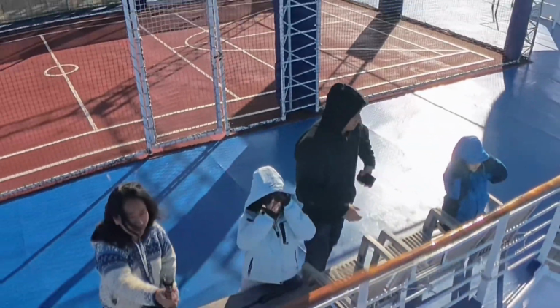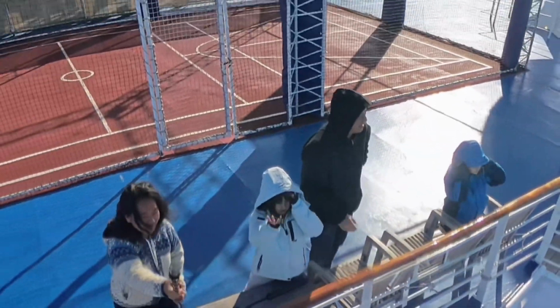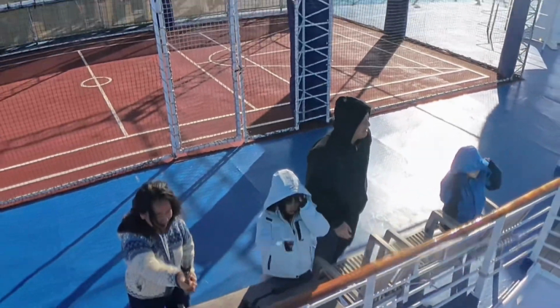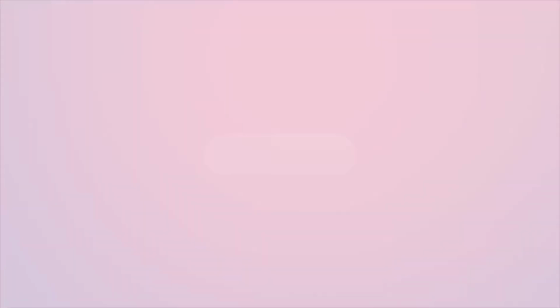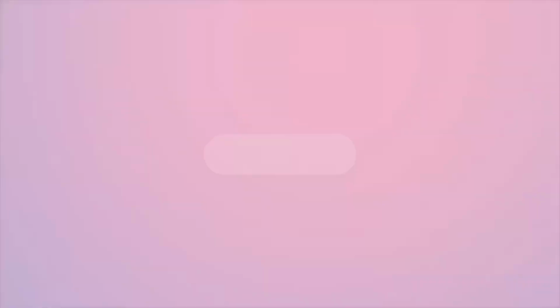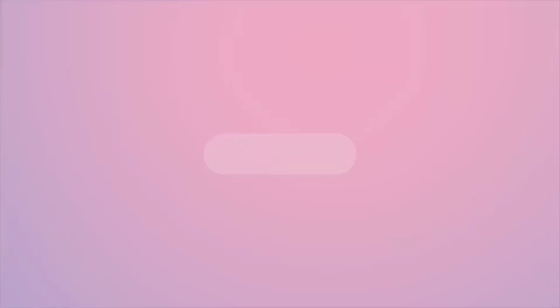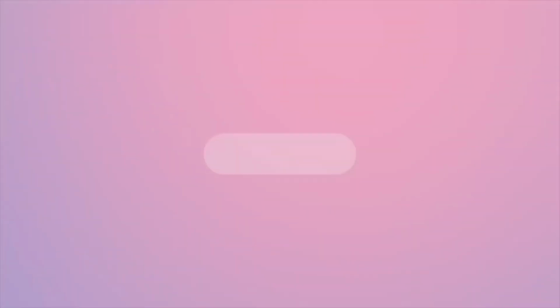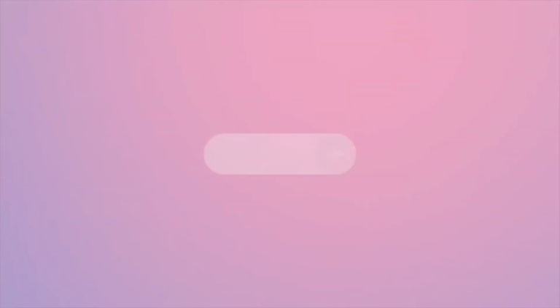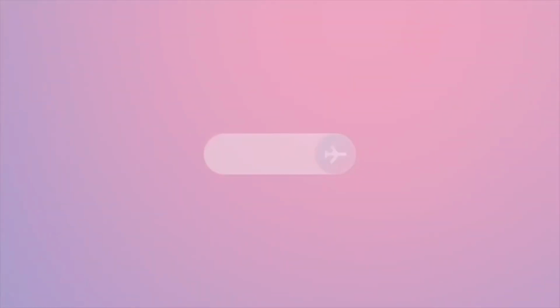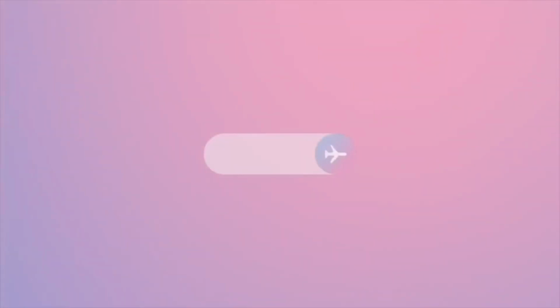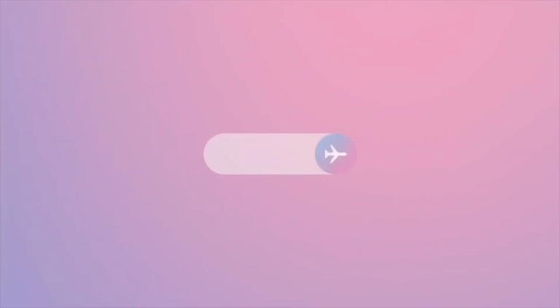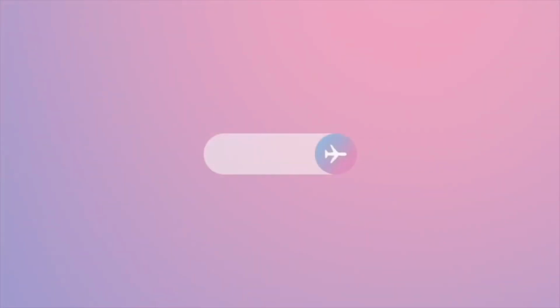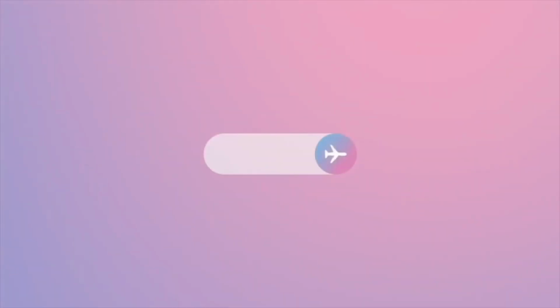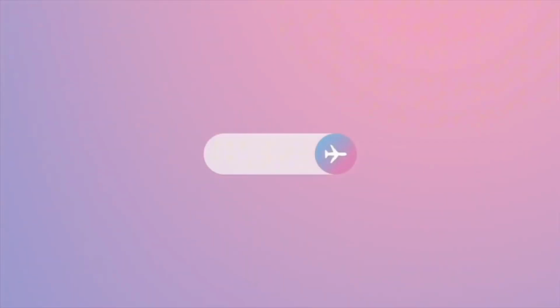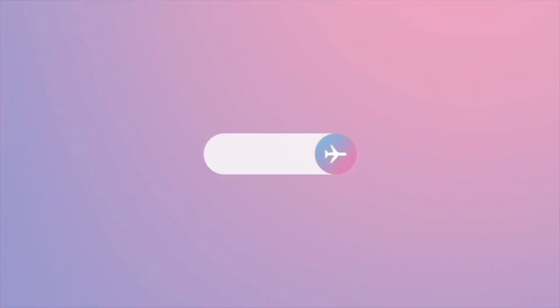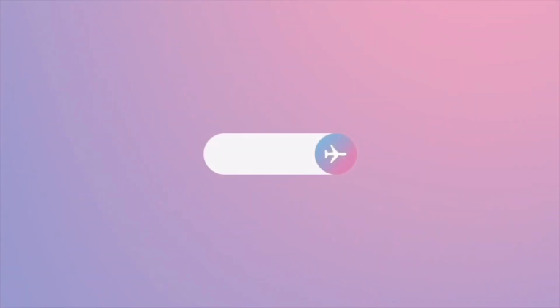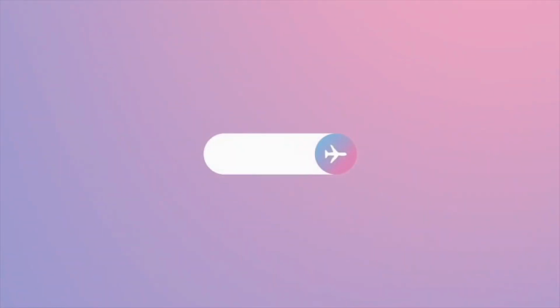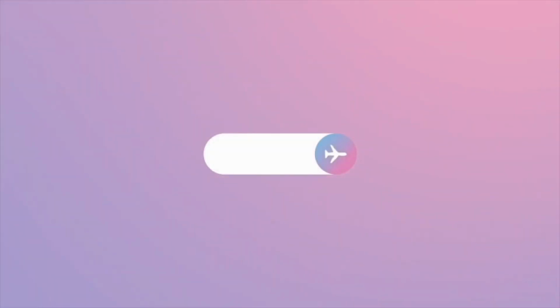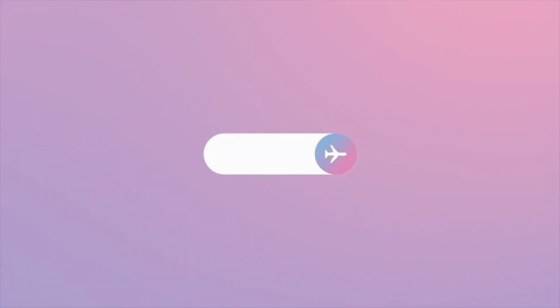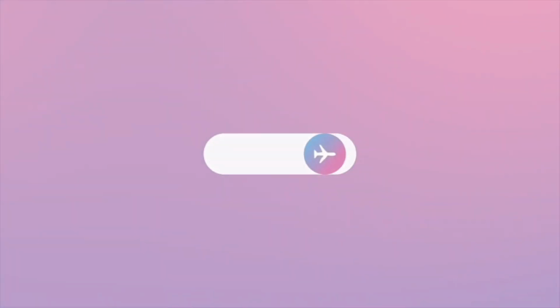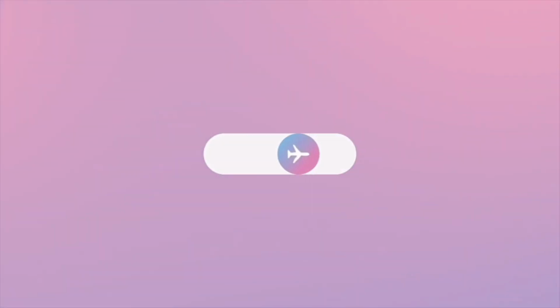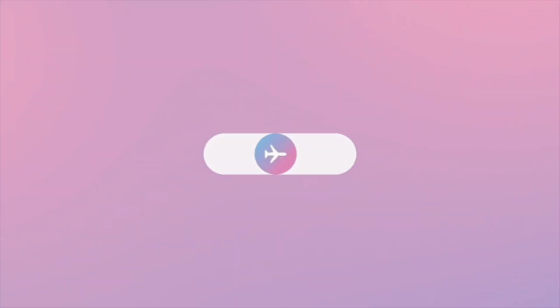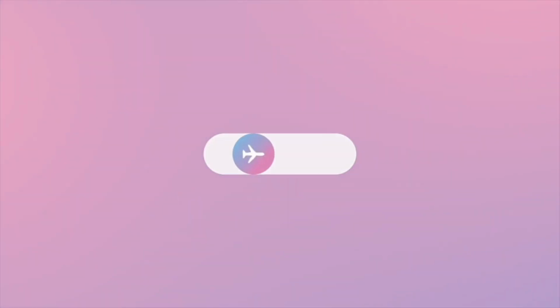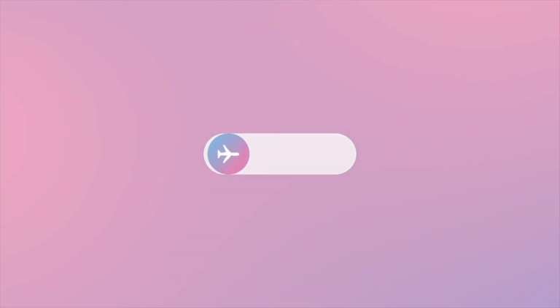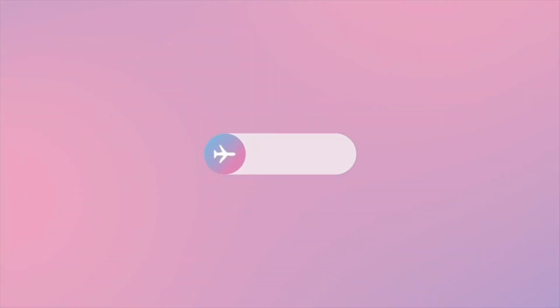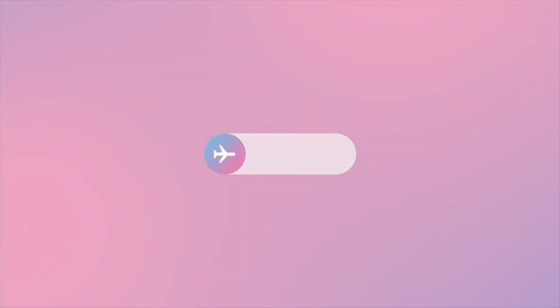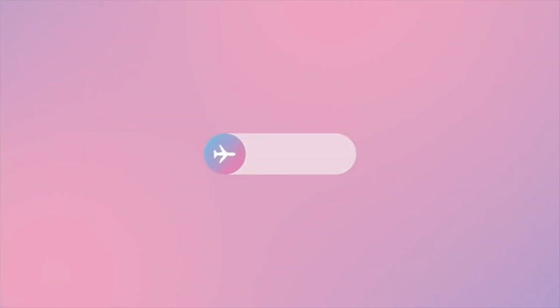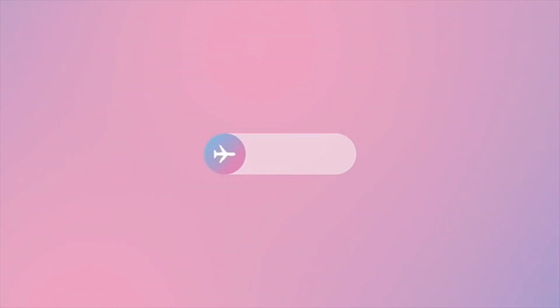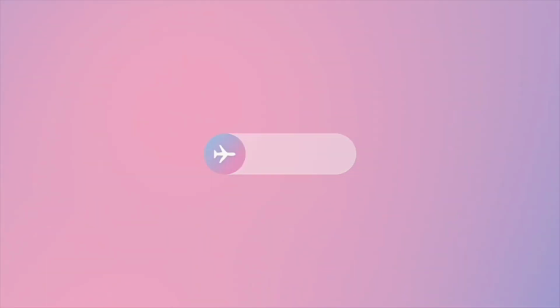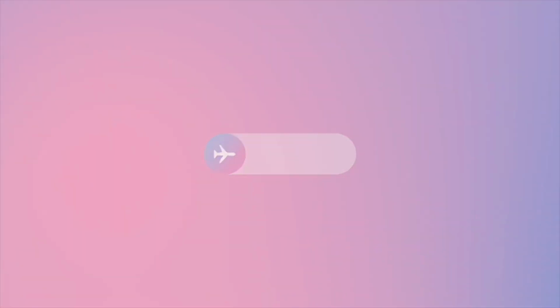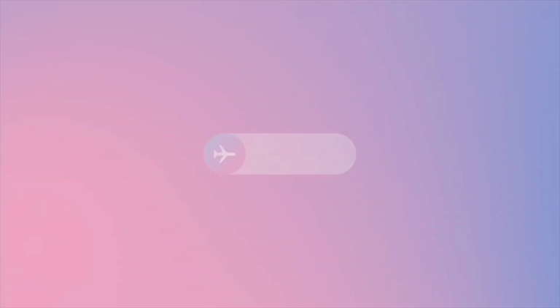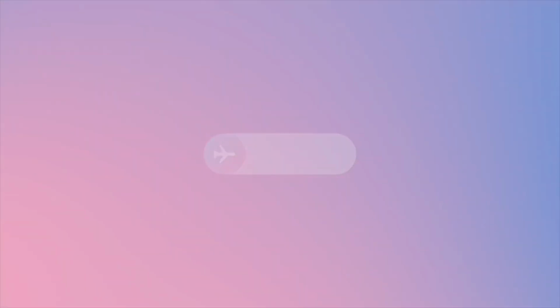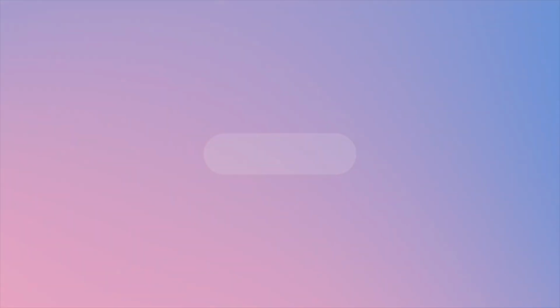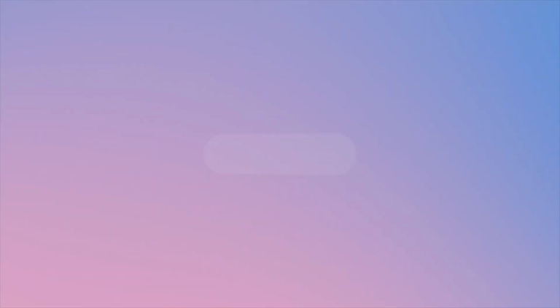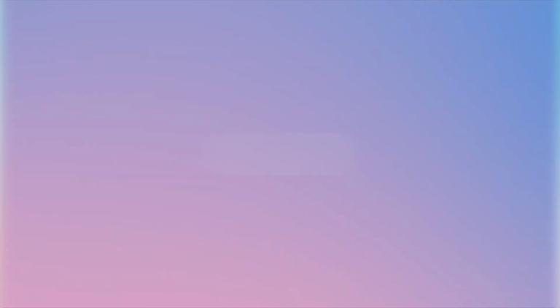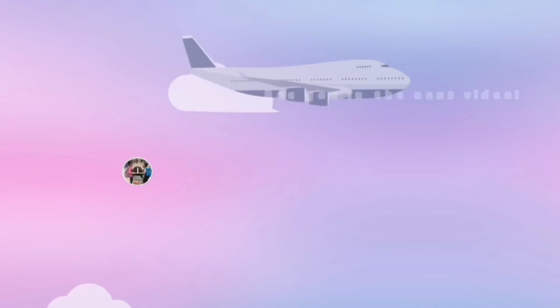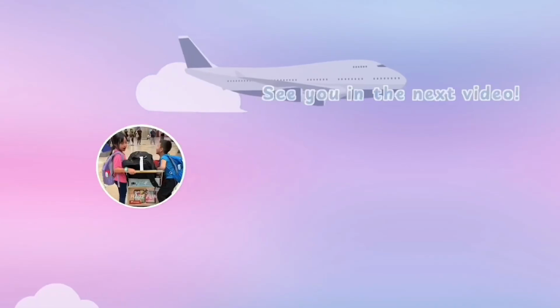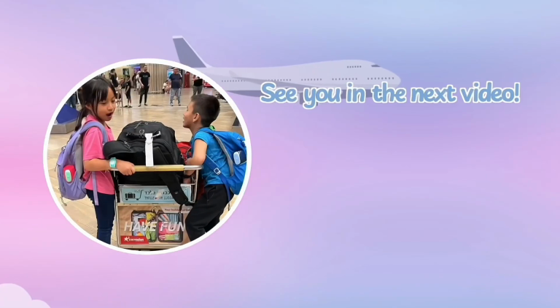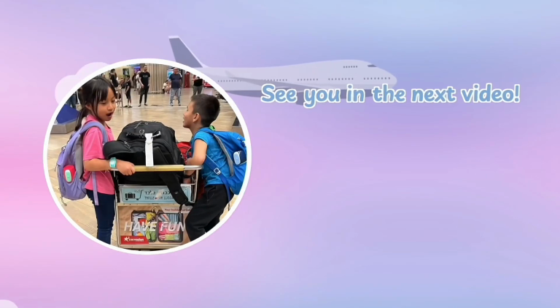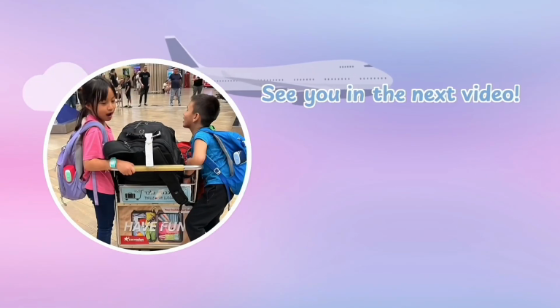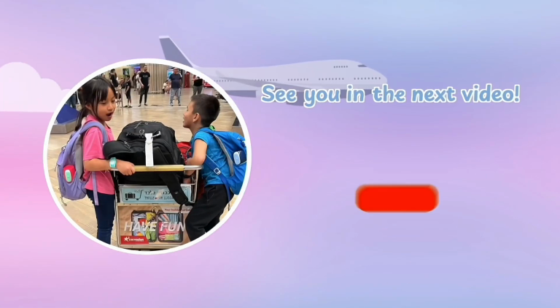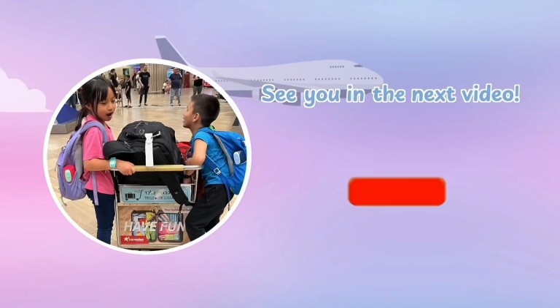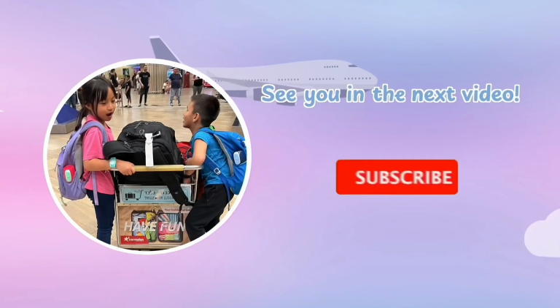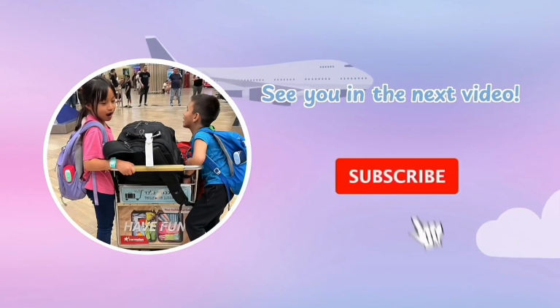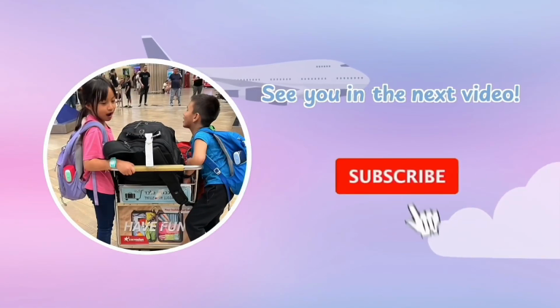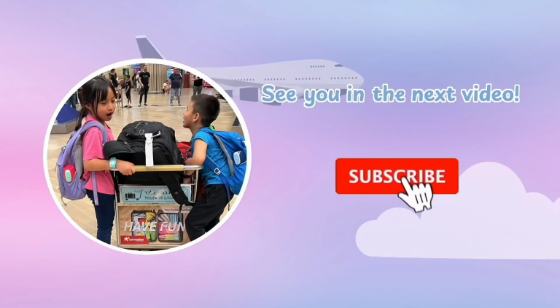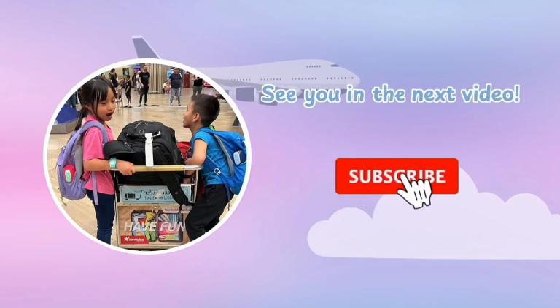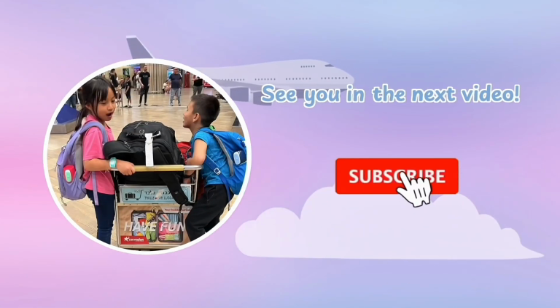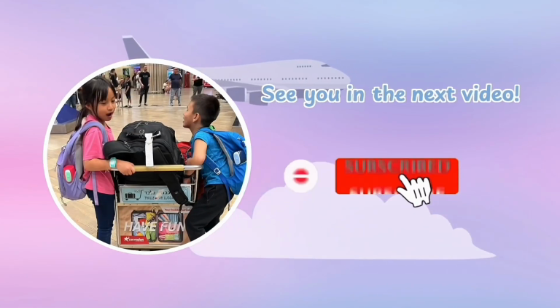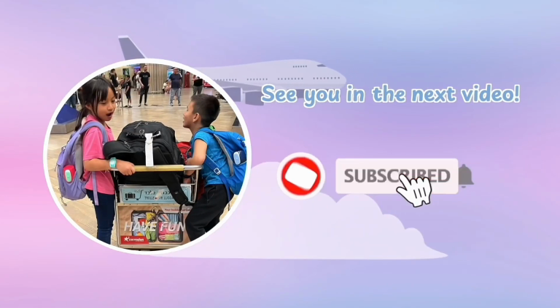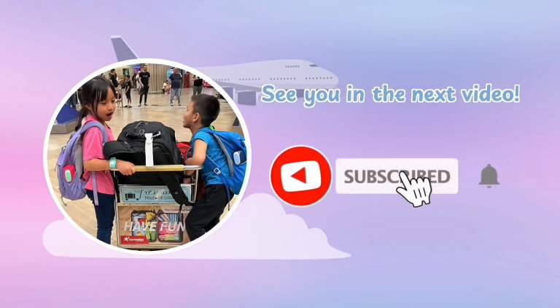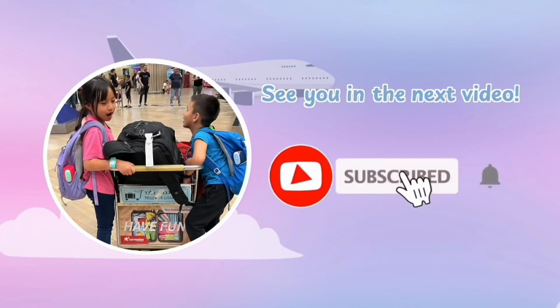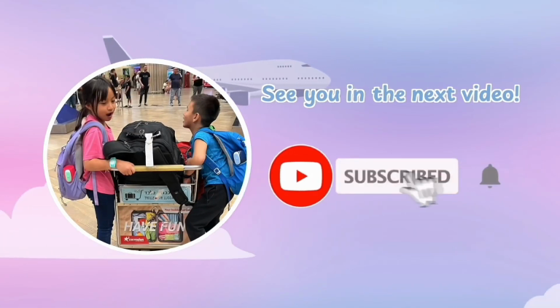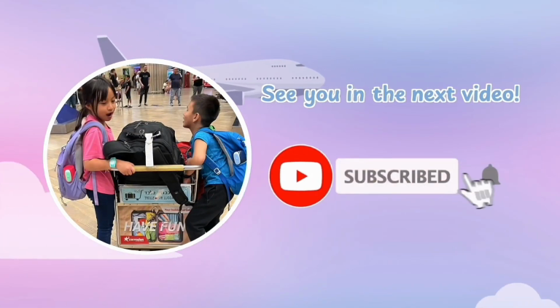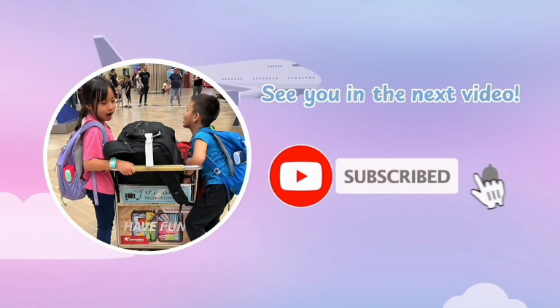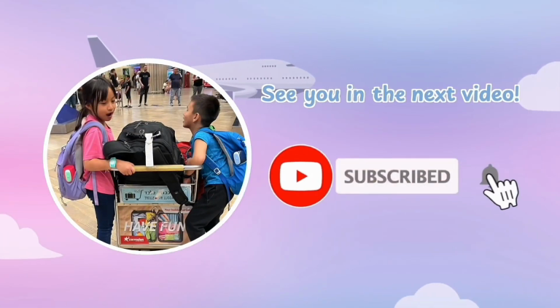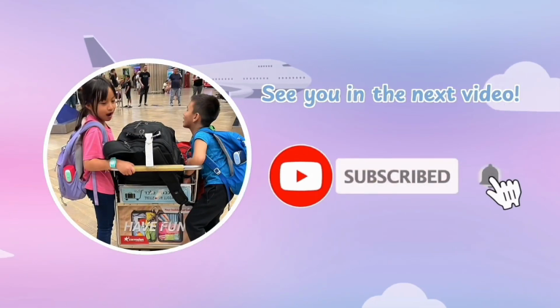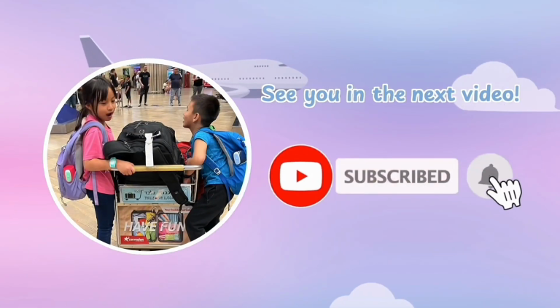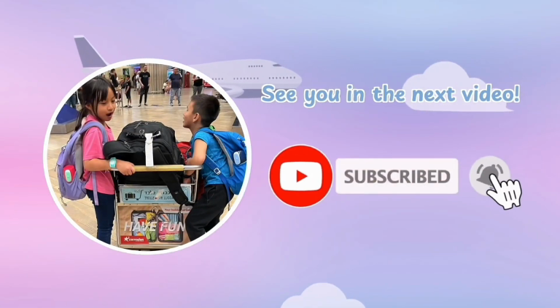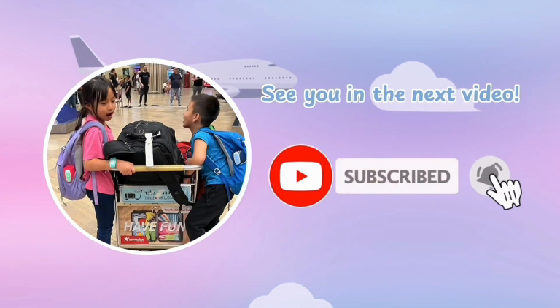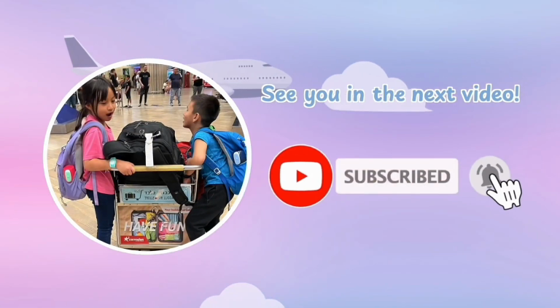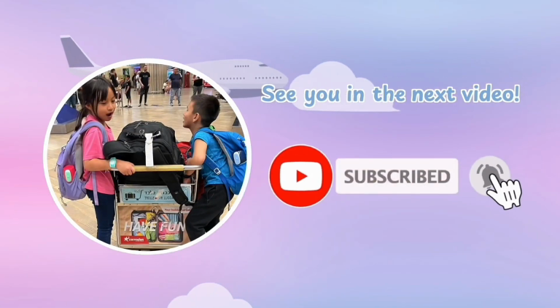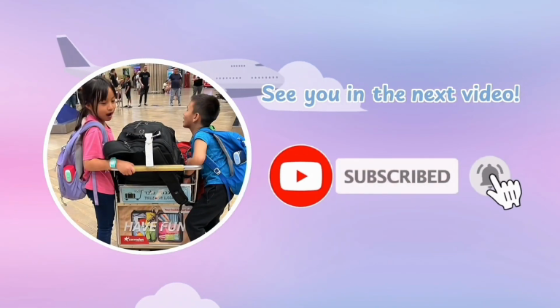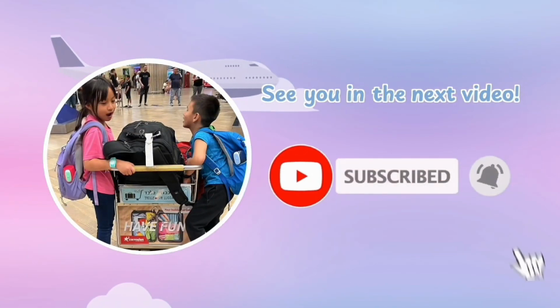That's pretty much it for our first day of adventure in Antarctica. Stay tuned for the rest of our trip in the next video. See you again next week!